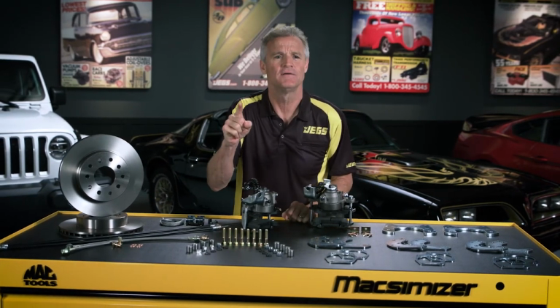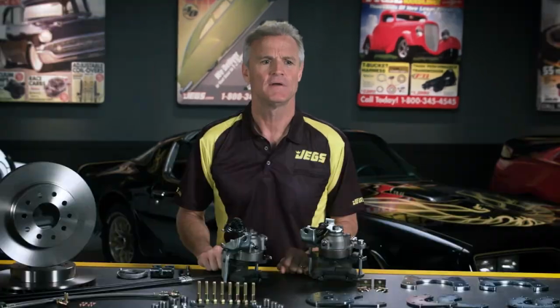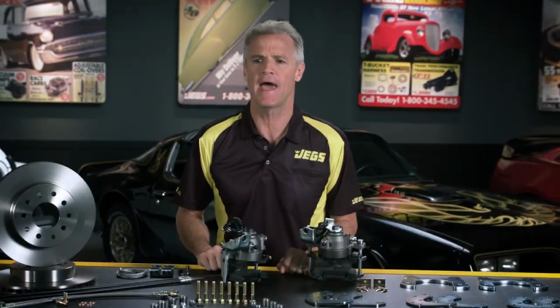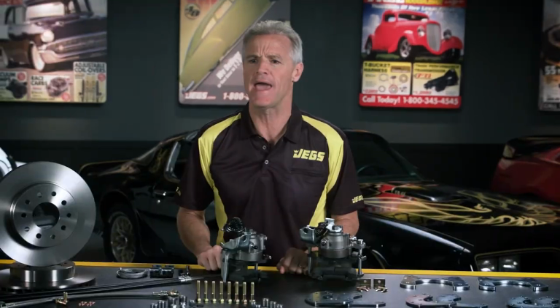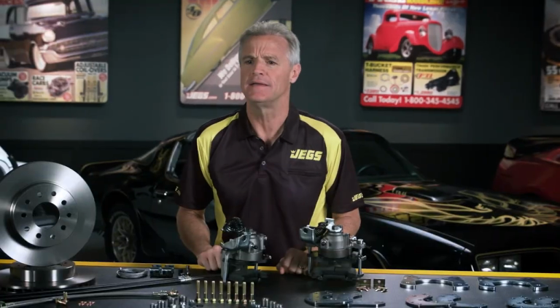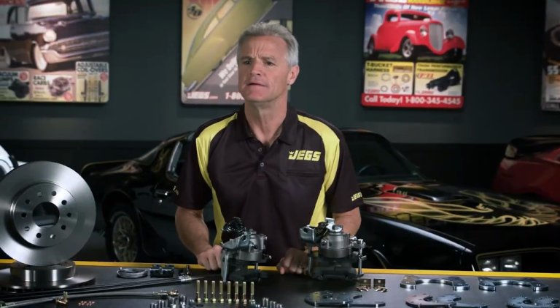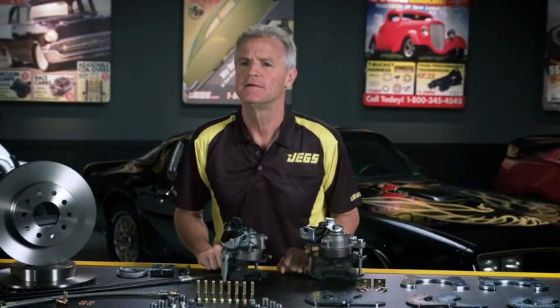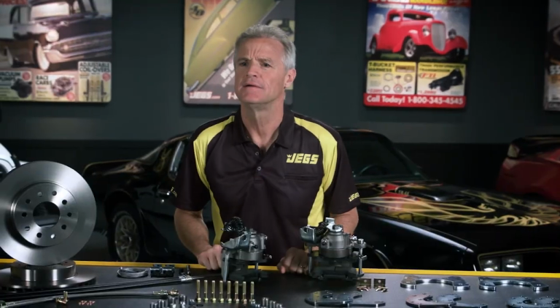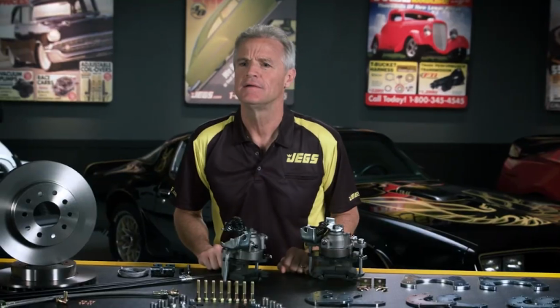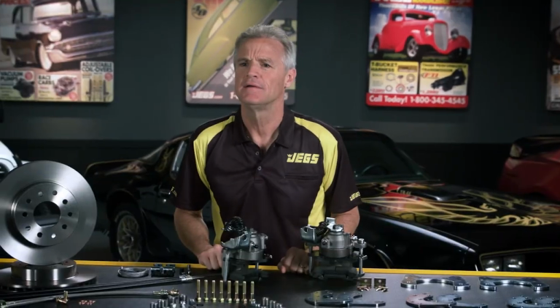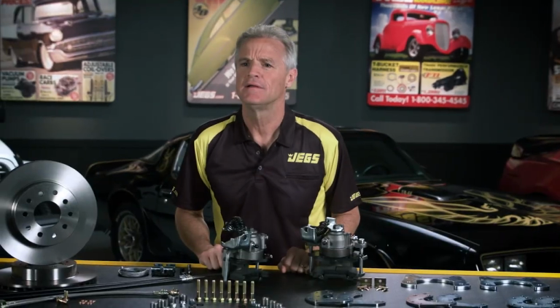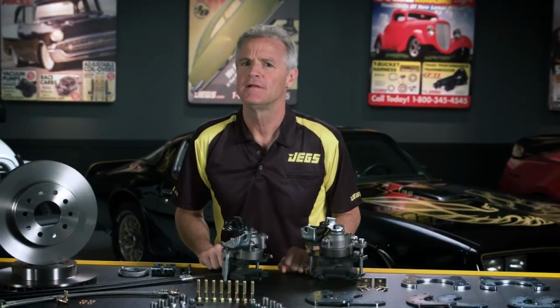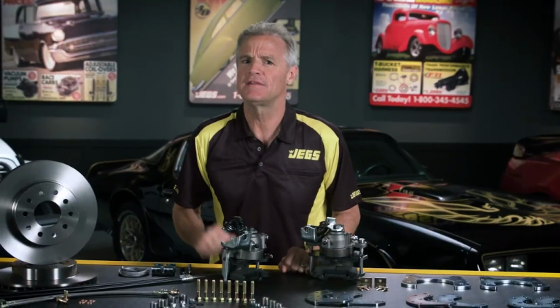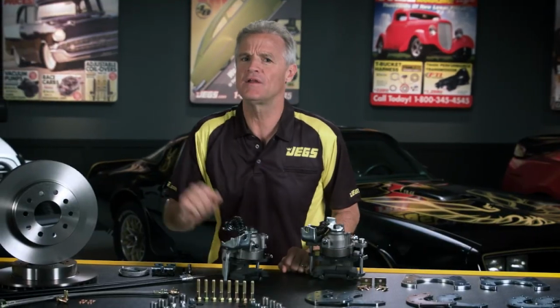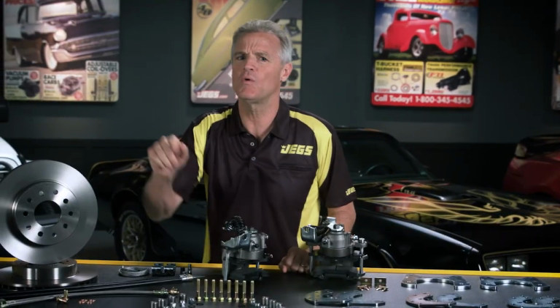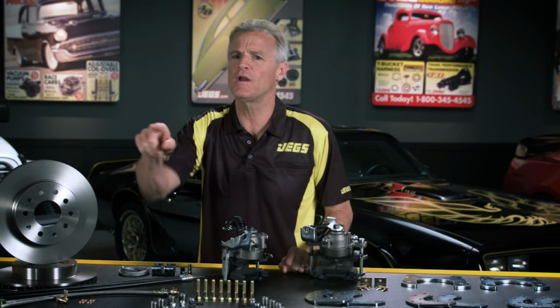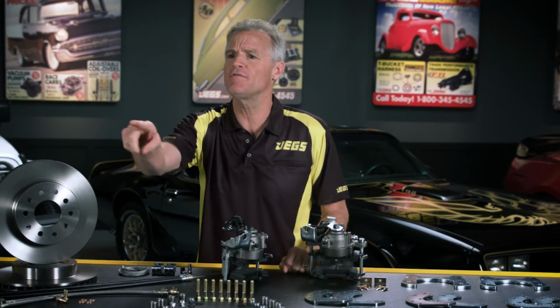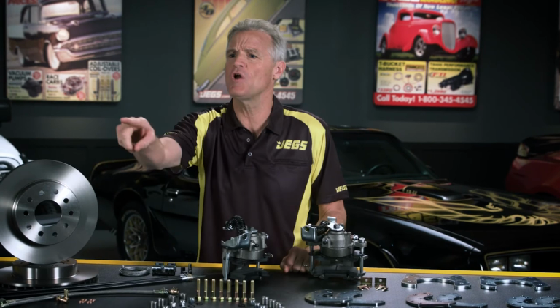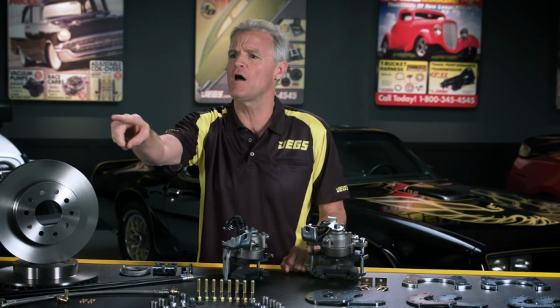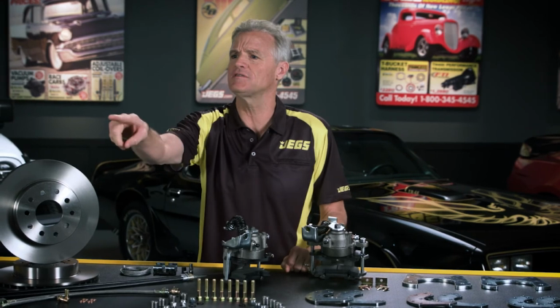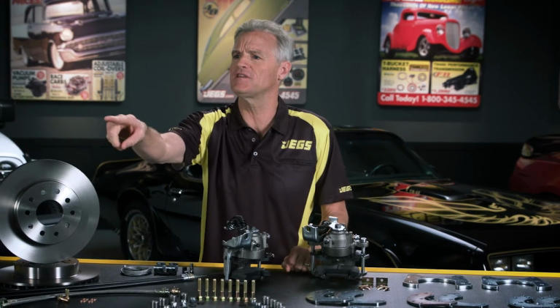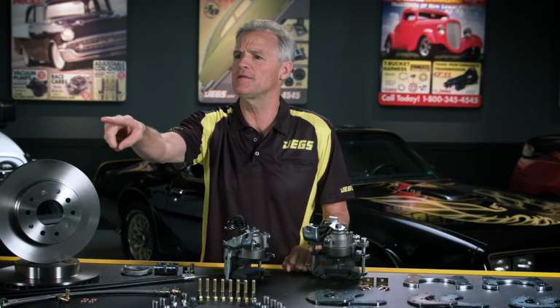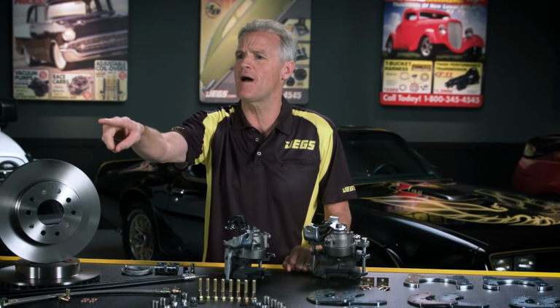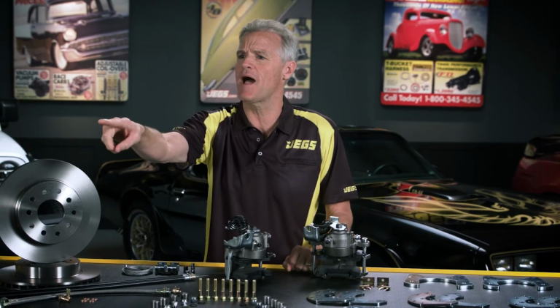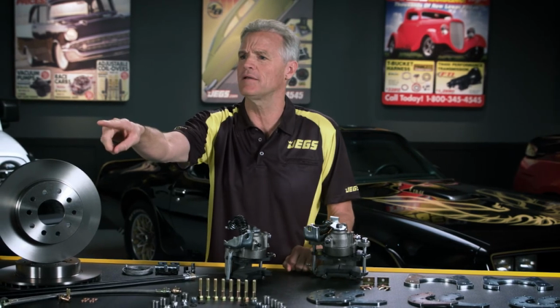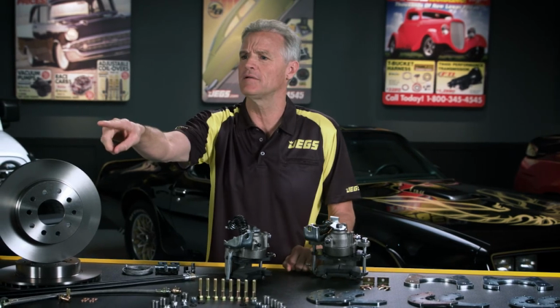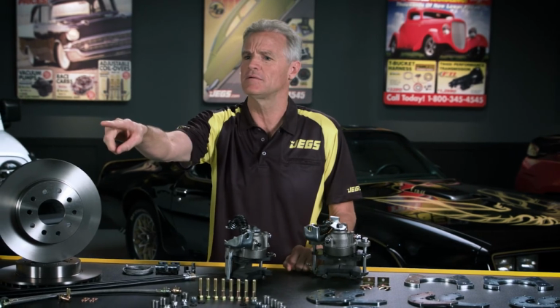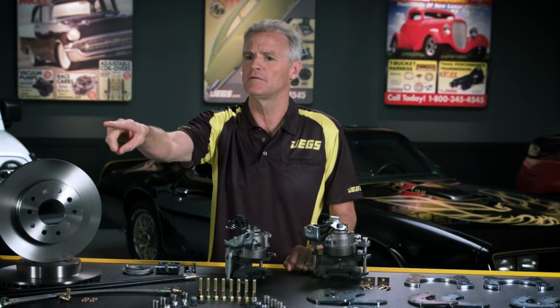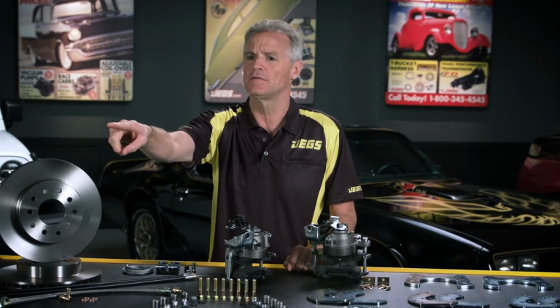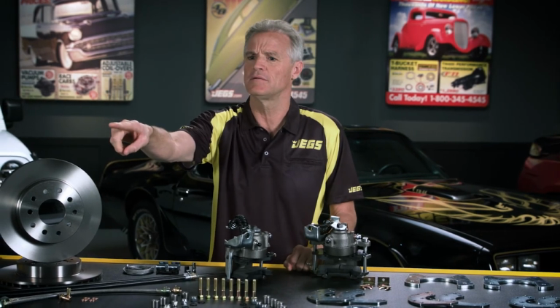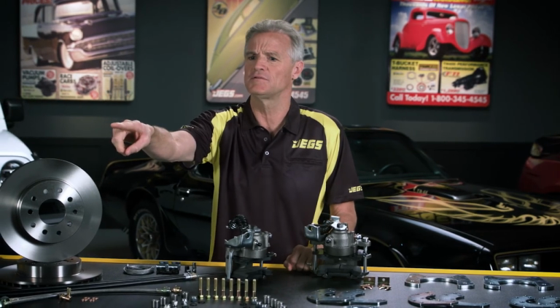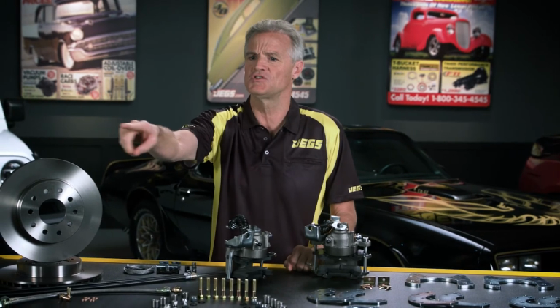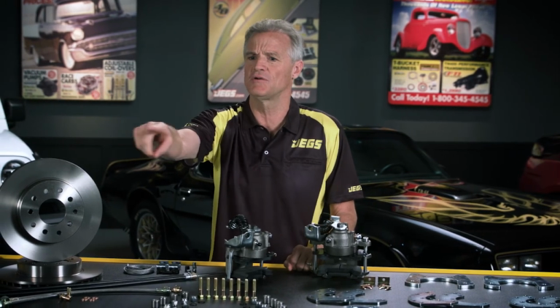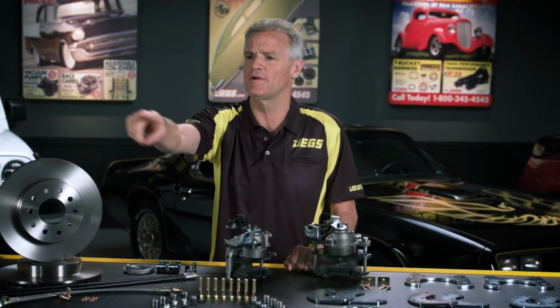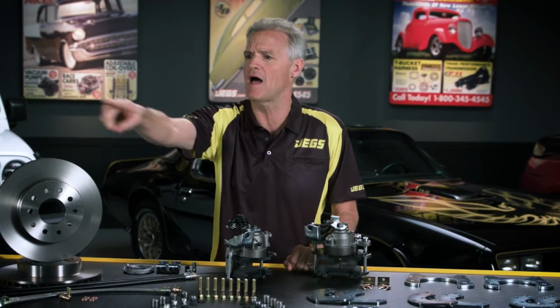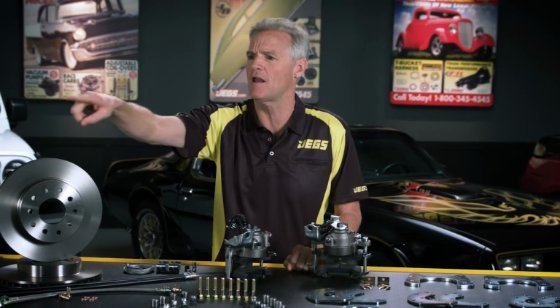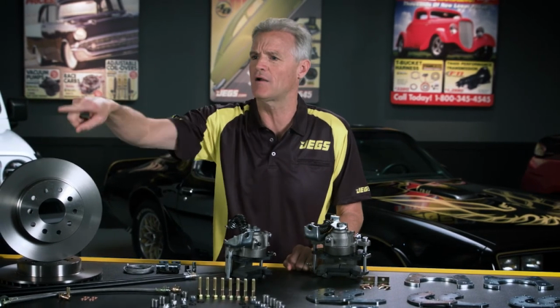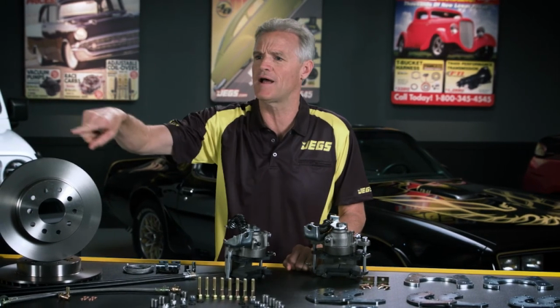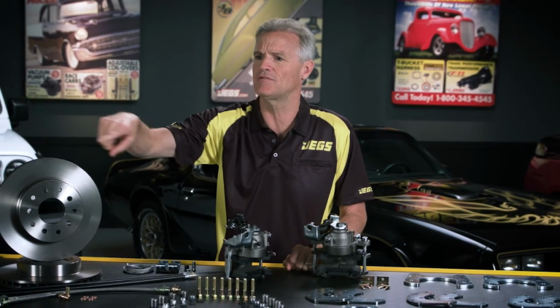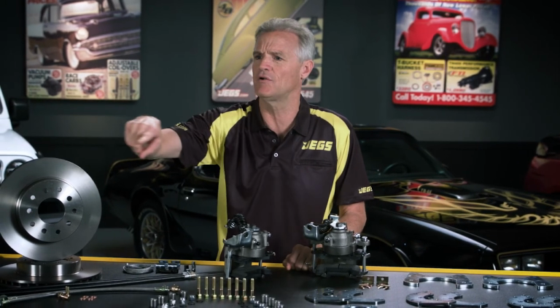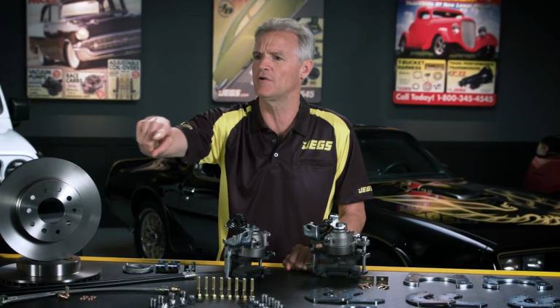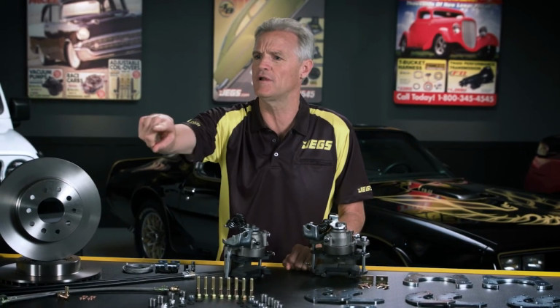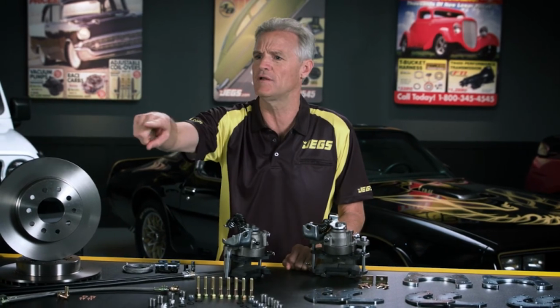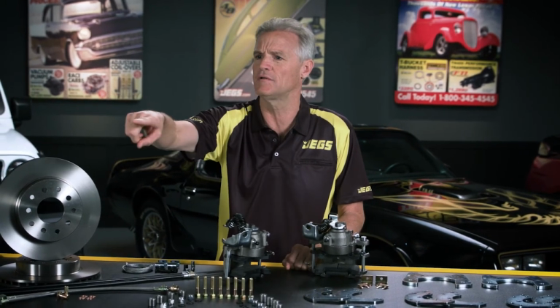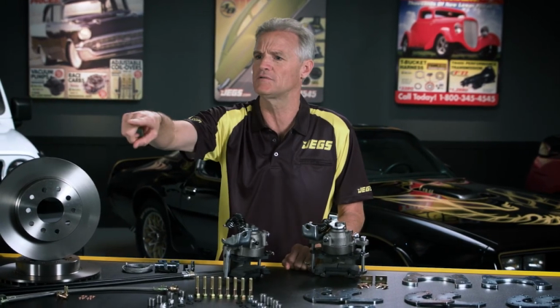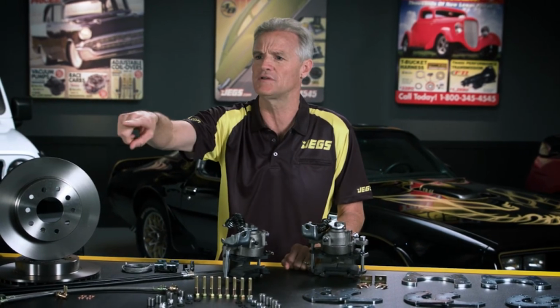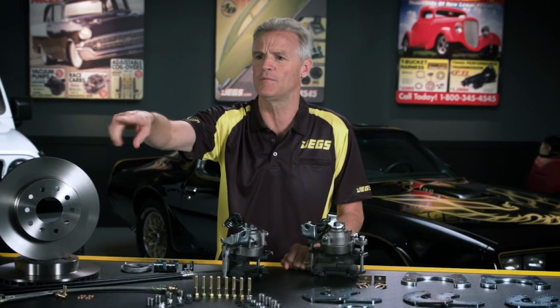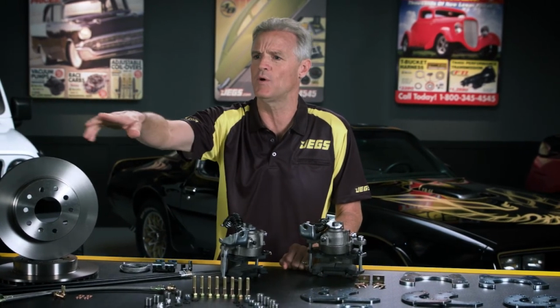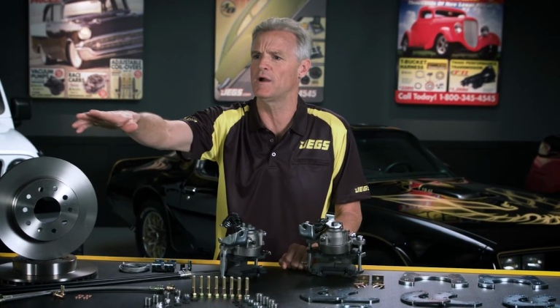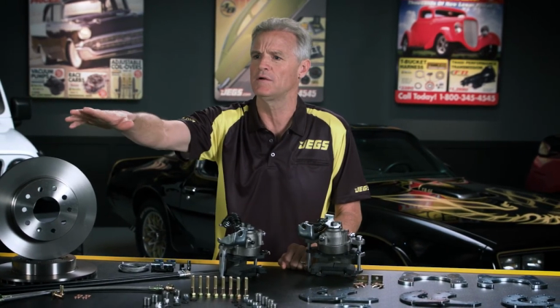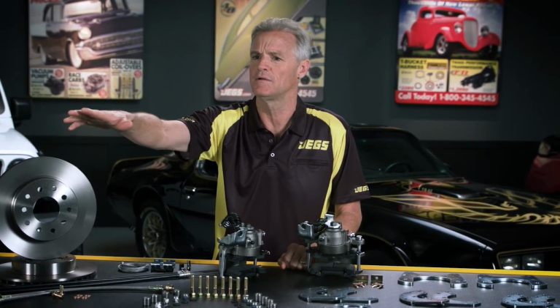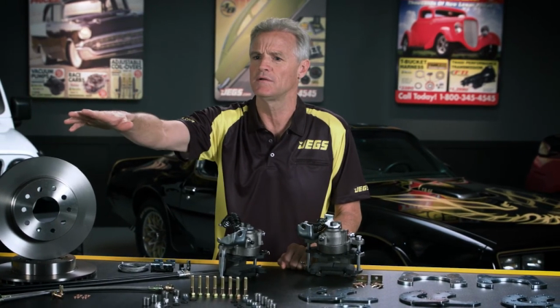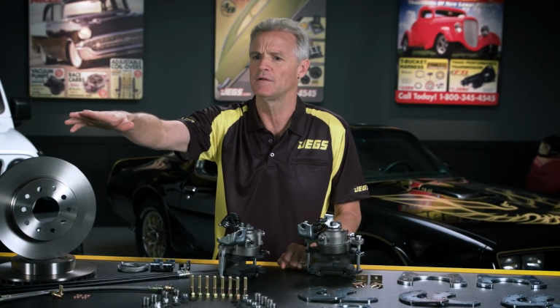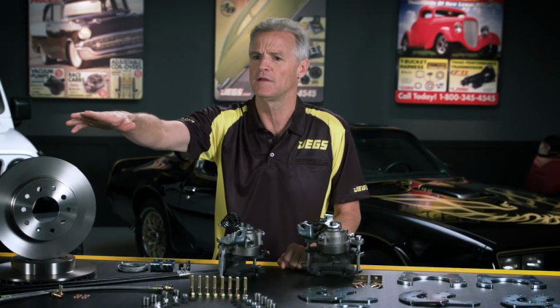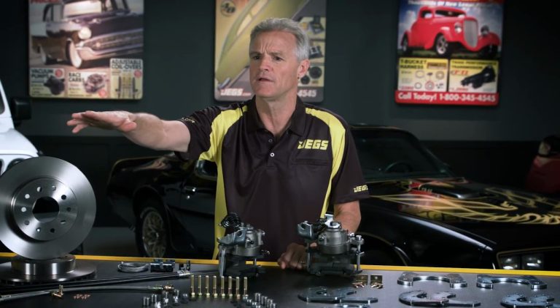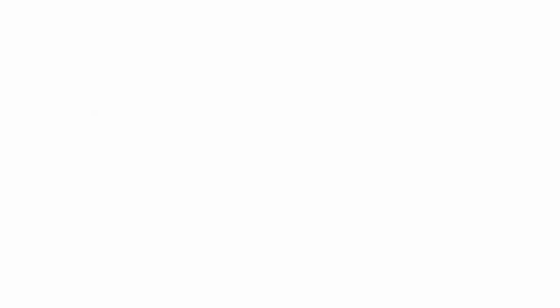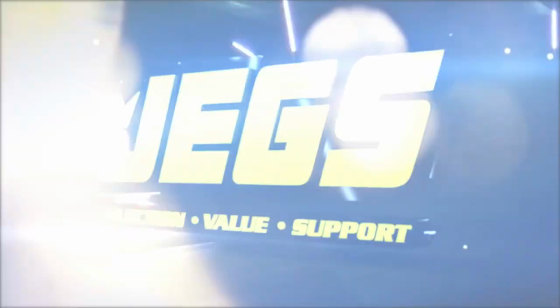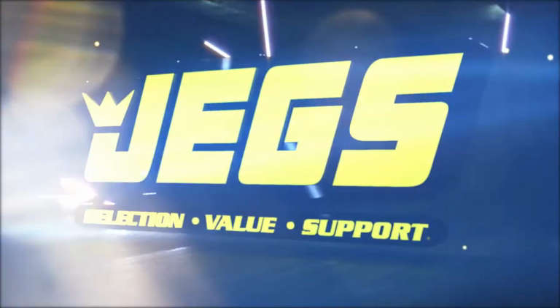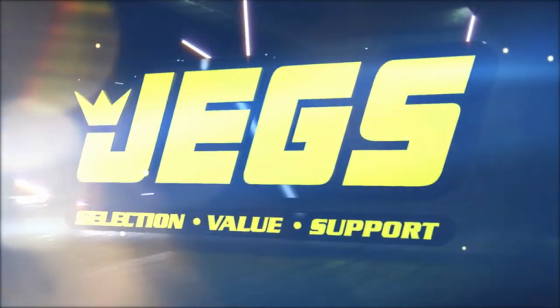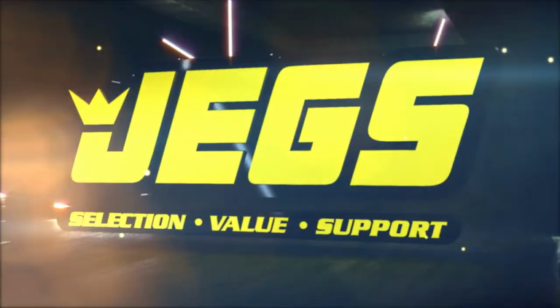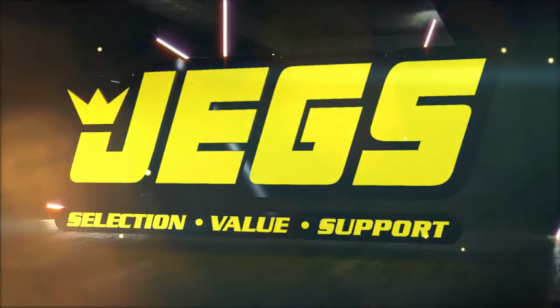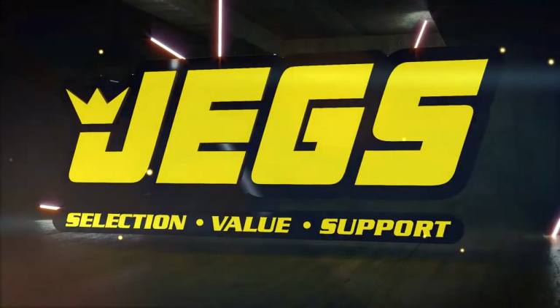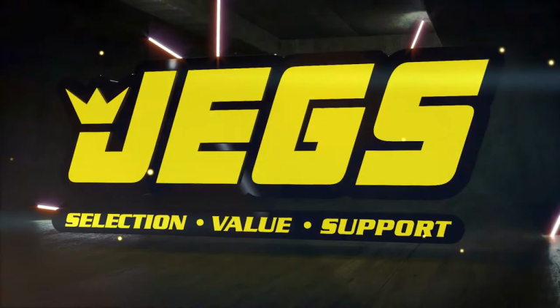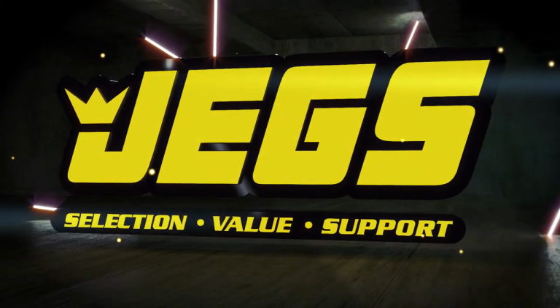Hey, did one of y'all see my silver dollar out there somewhere? Anyone?